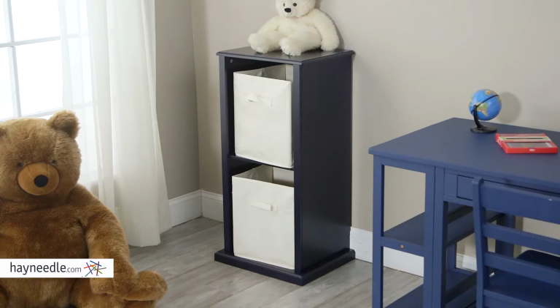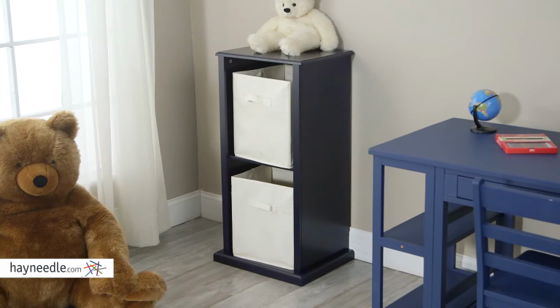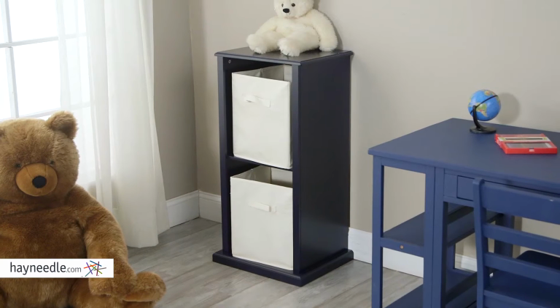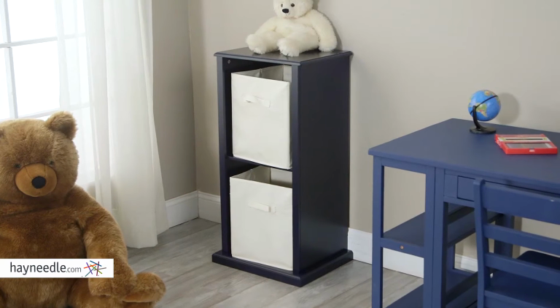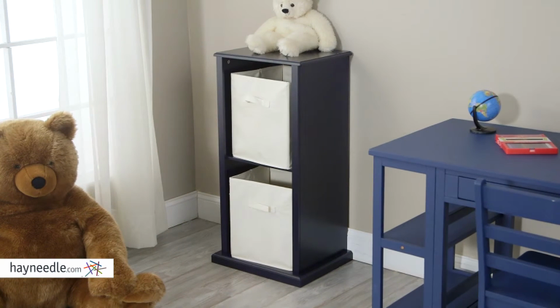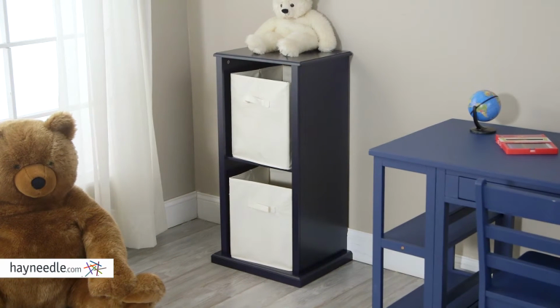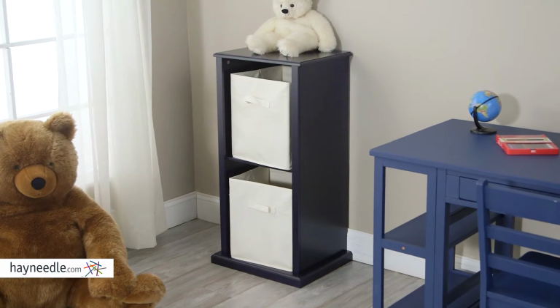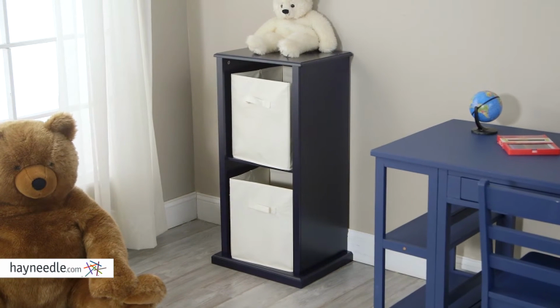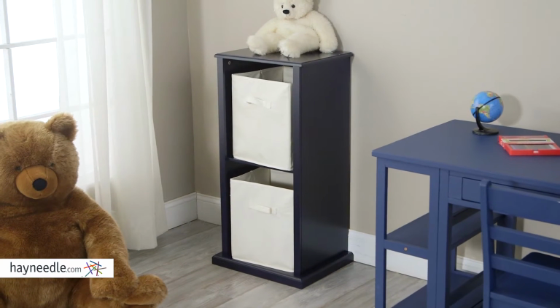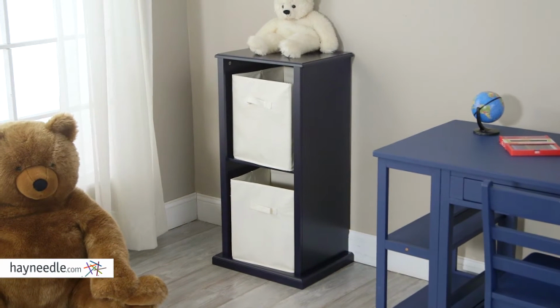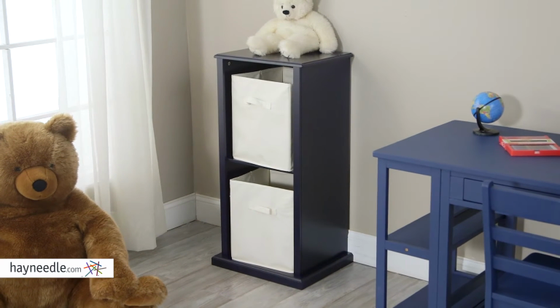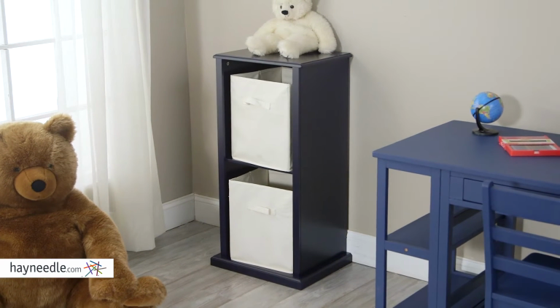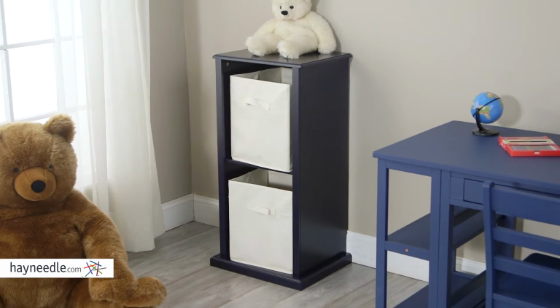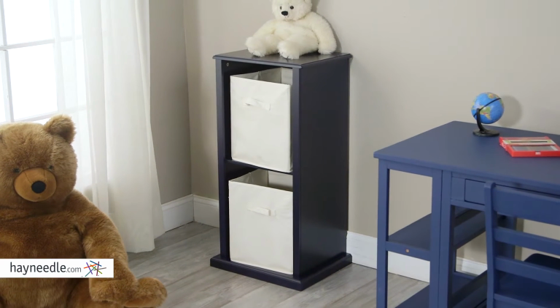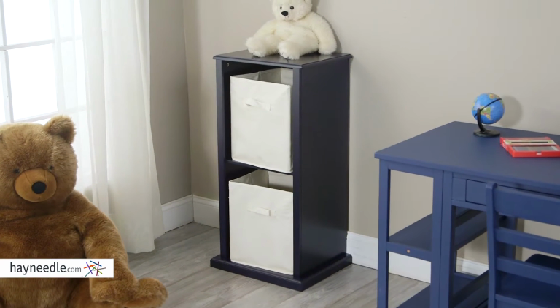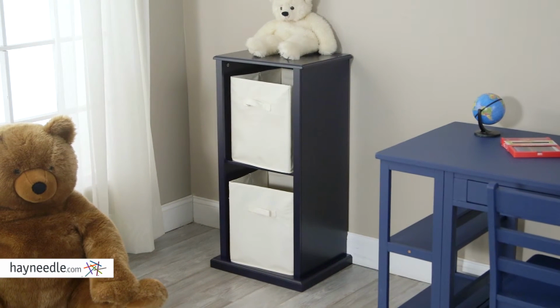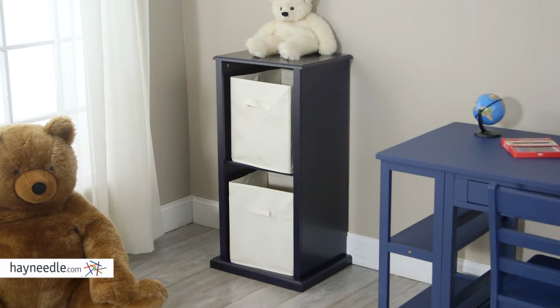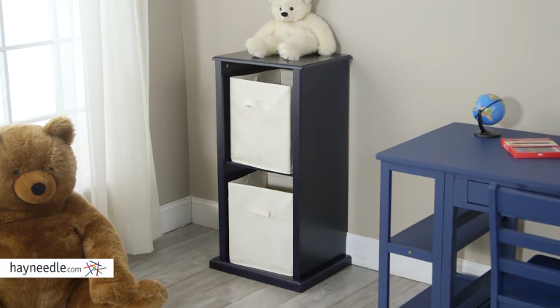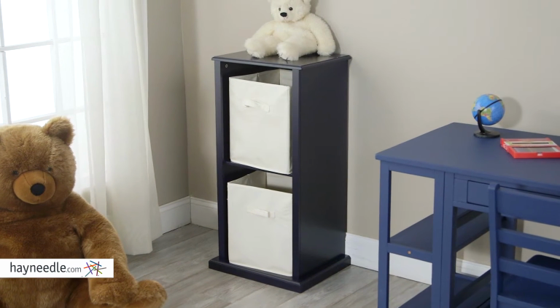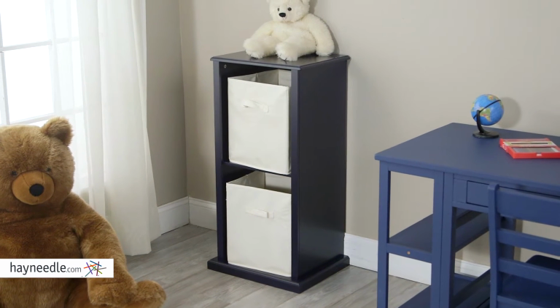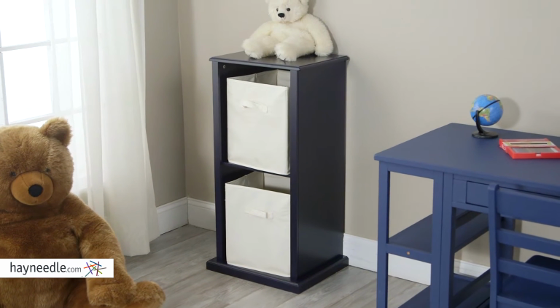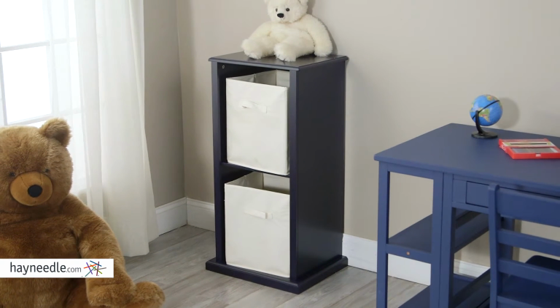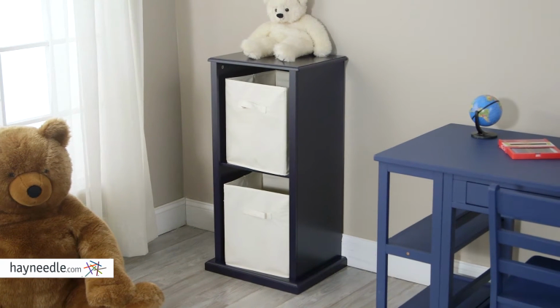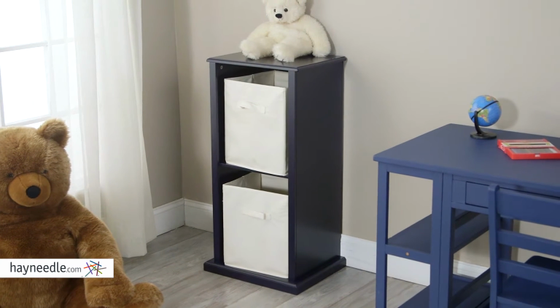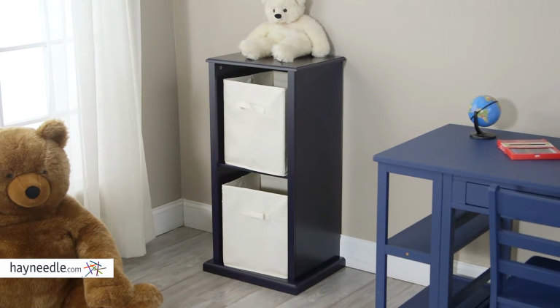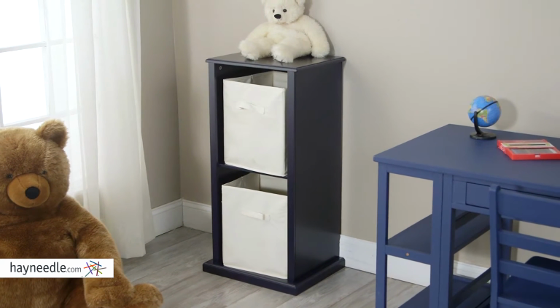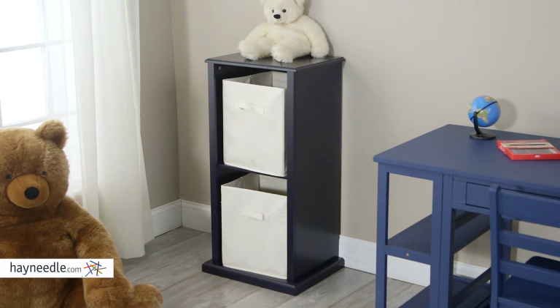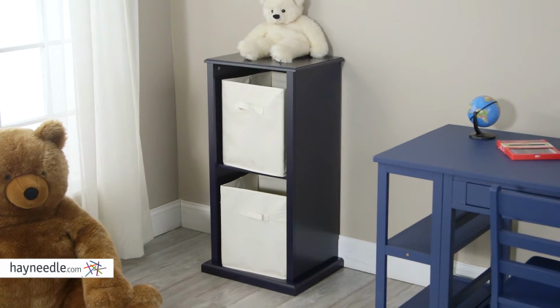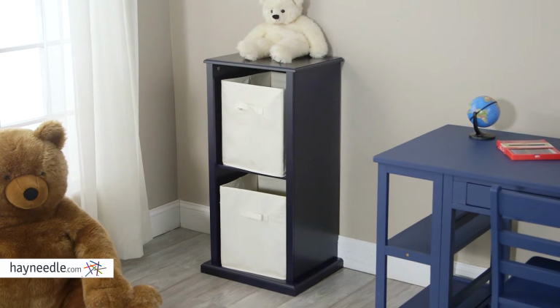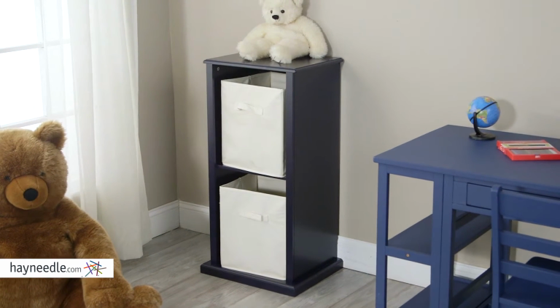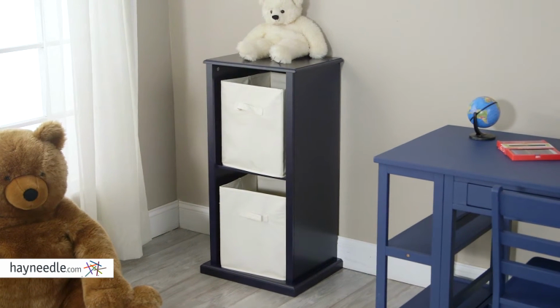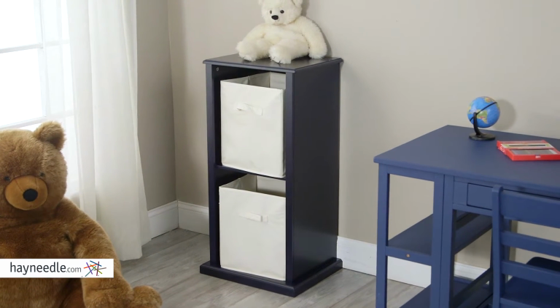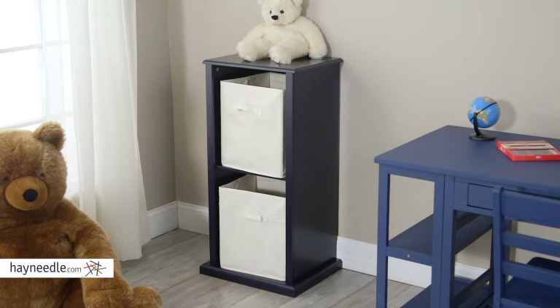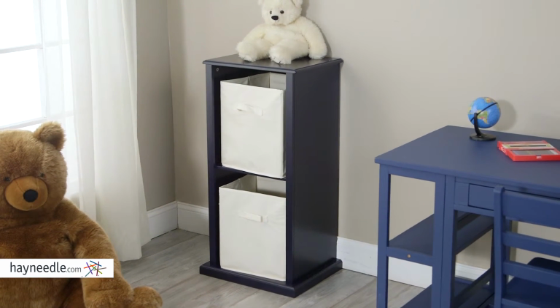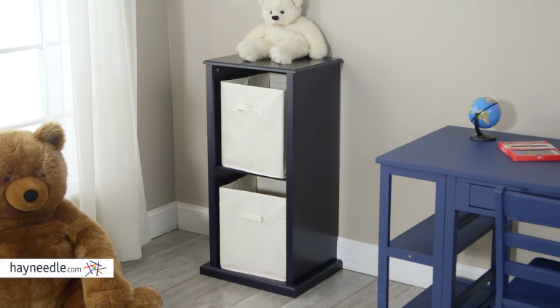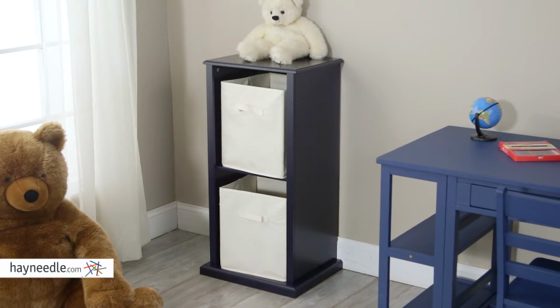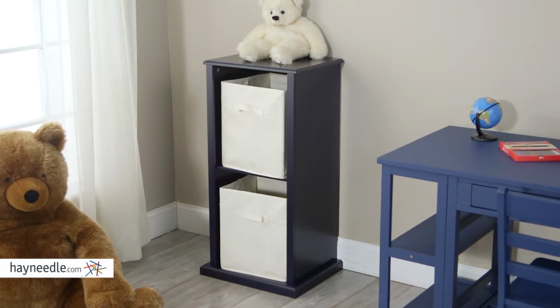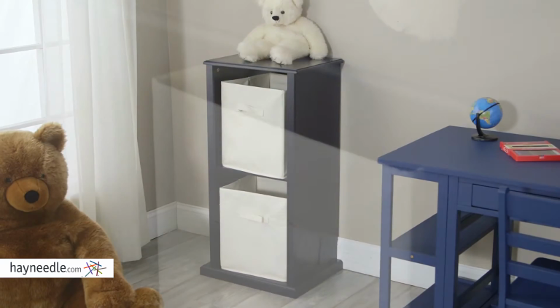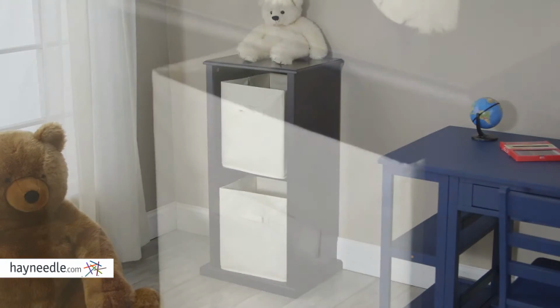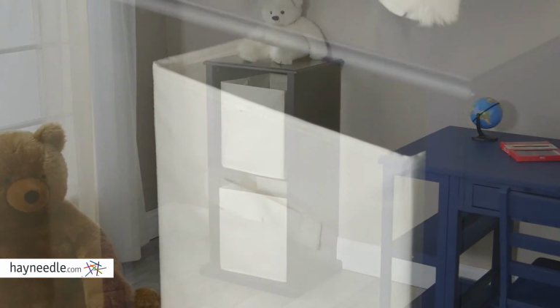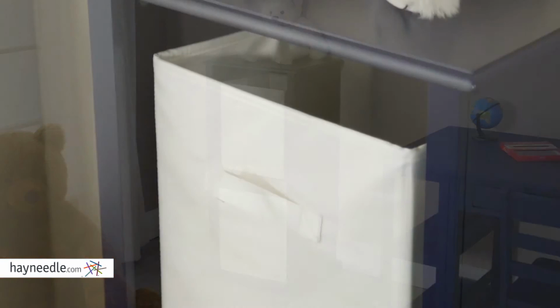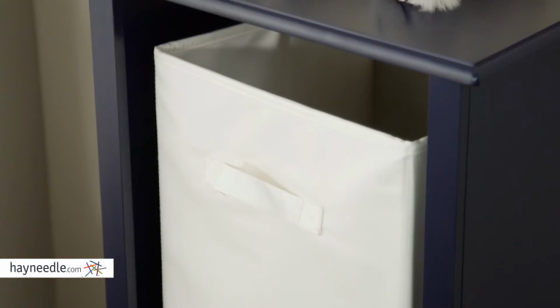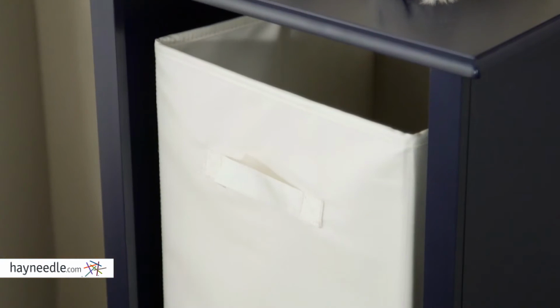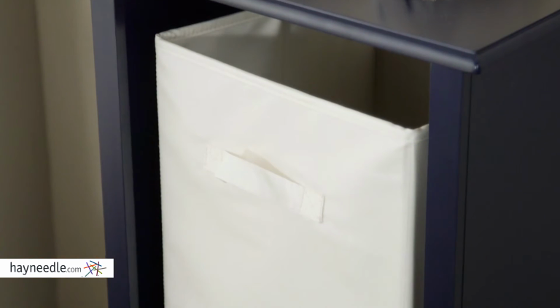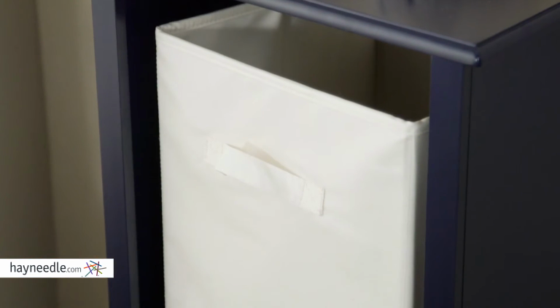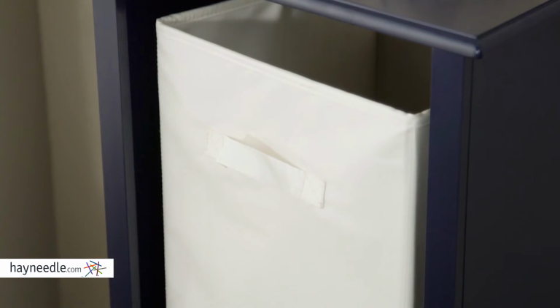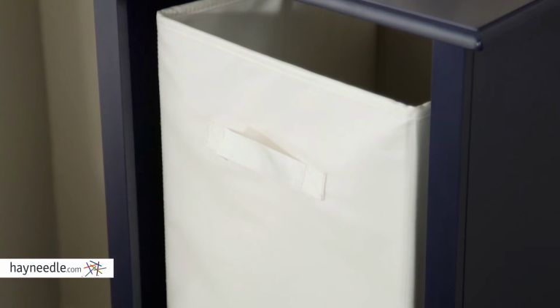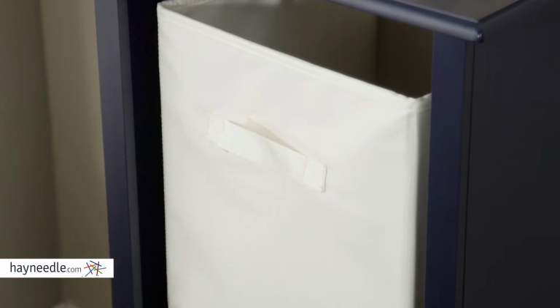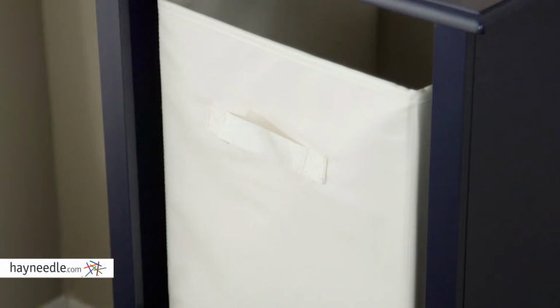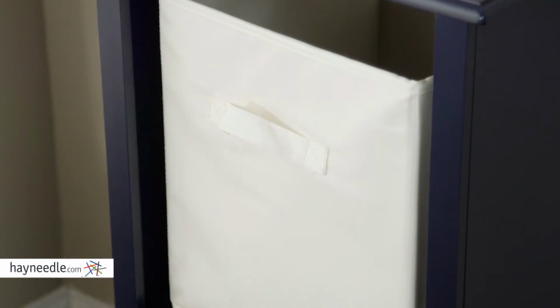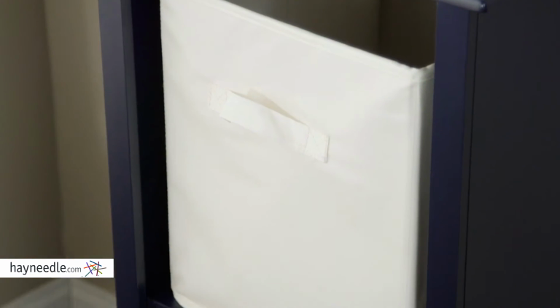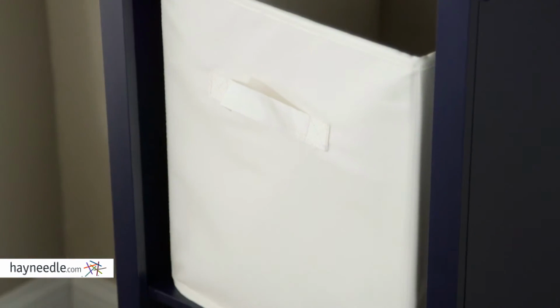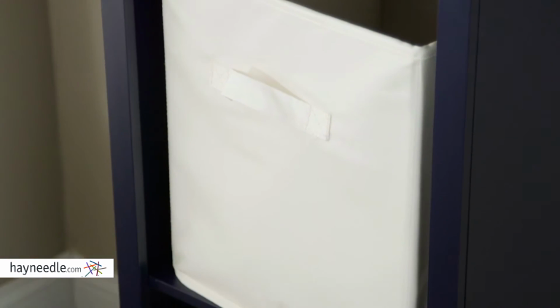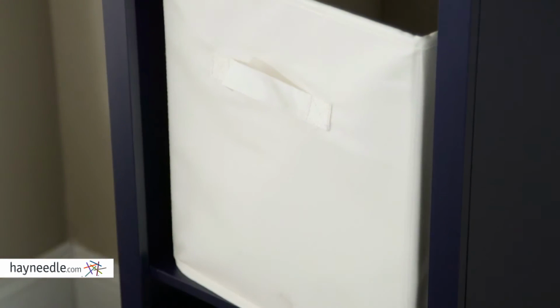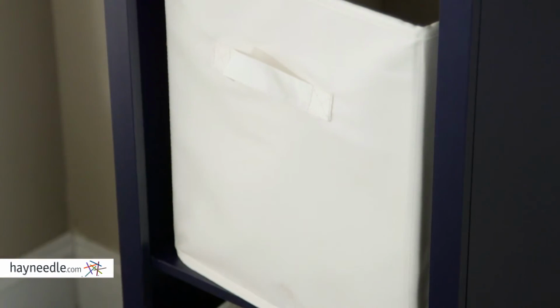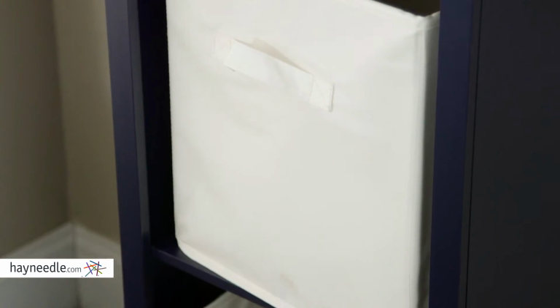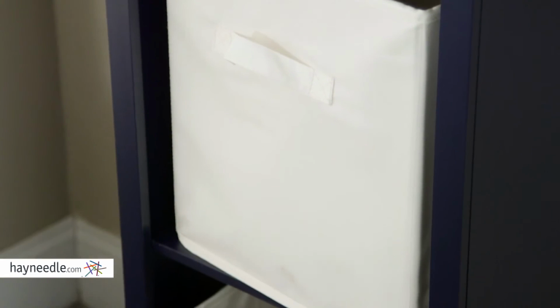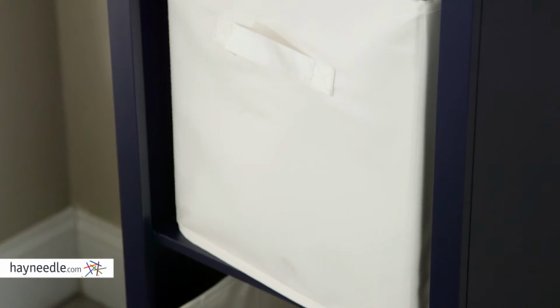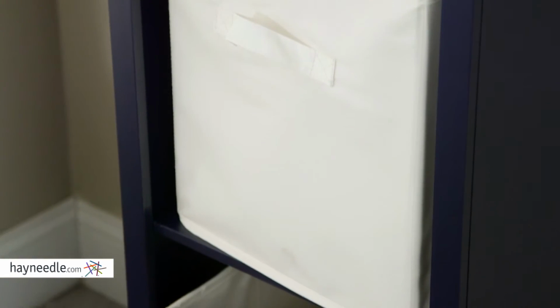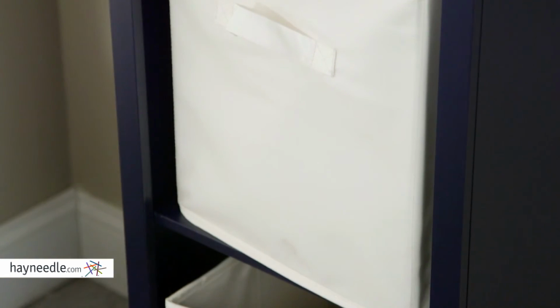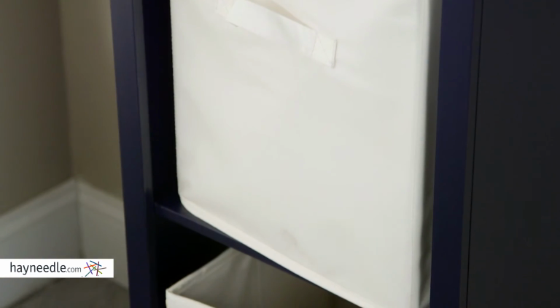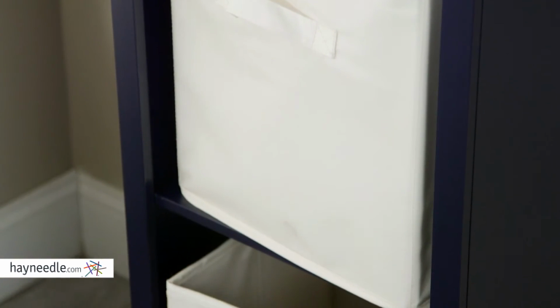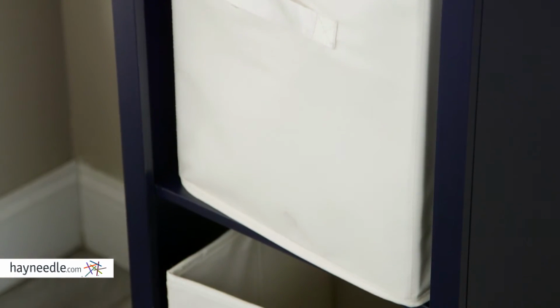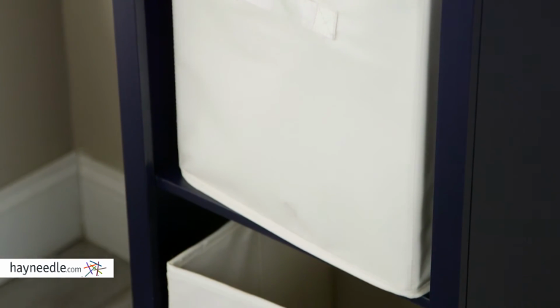Better yet, it's designed to be stackable while staying safe for use in your child's space, so get more than one and configure them in a way that works best for you.